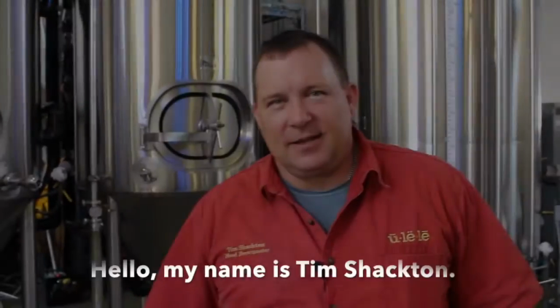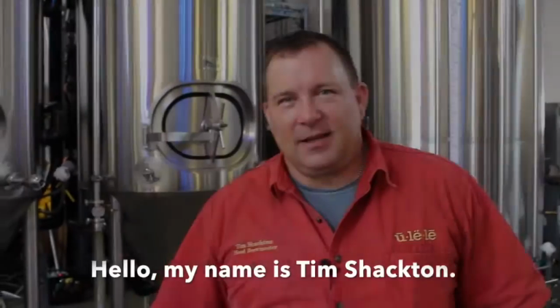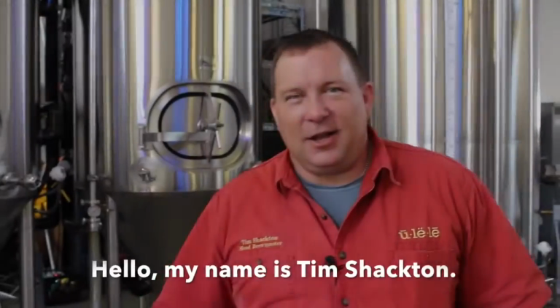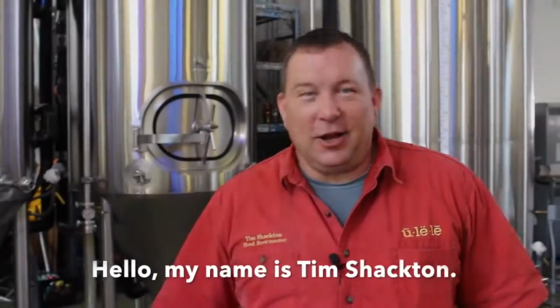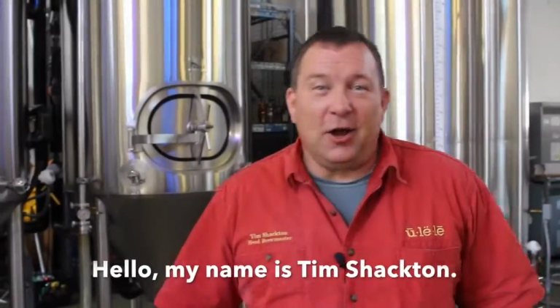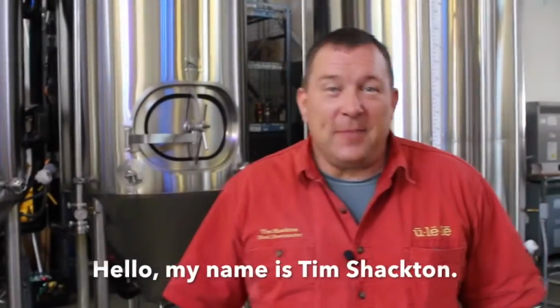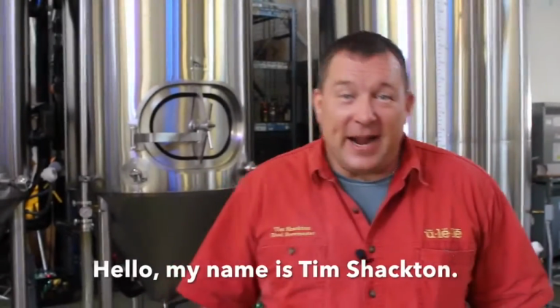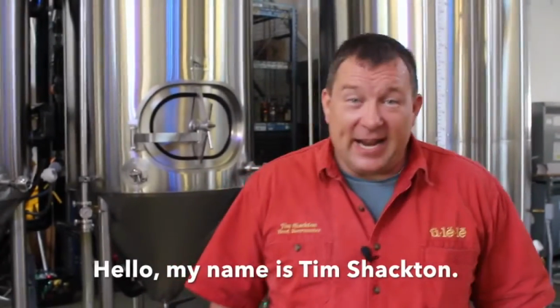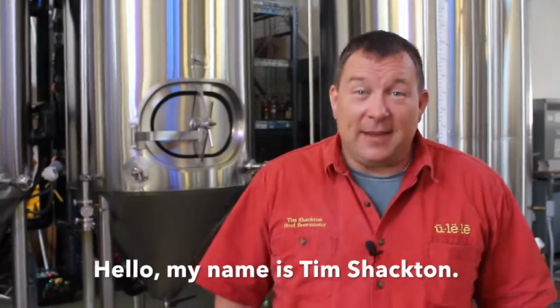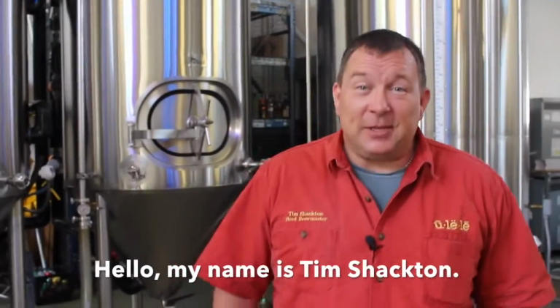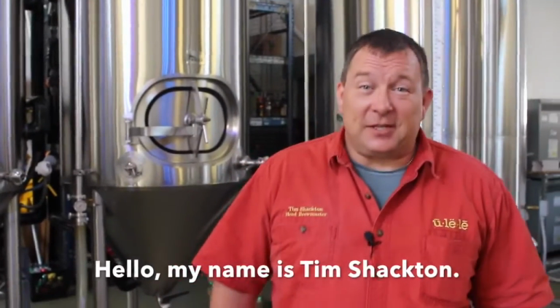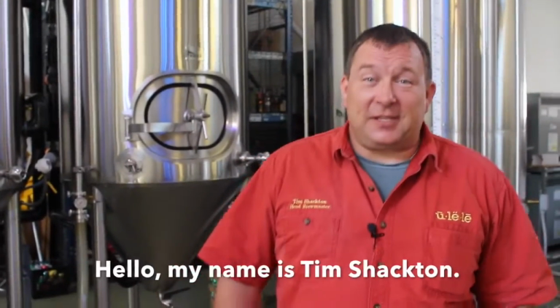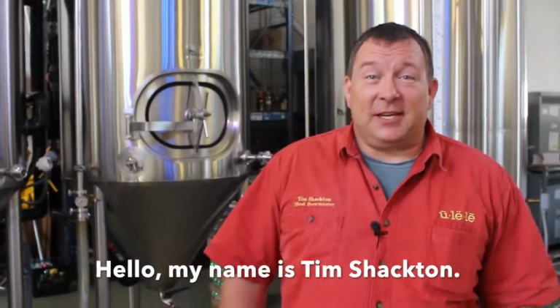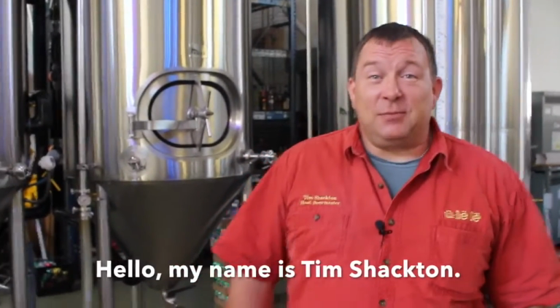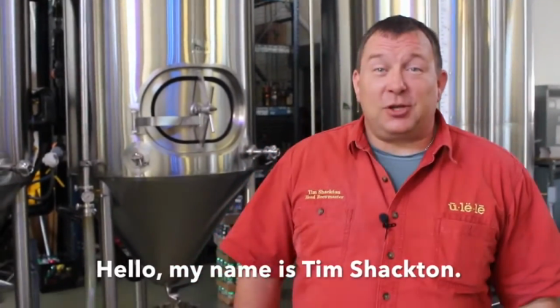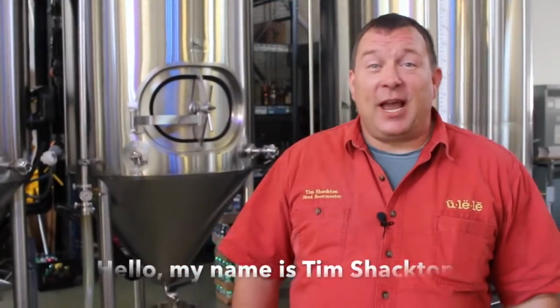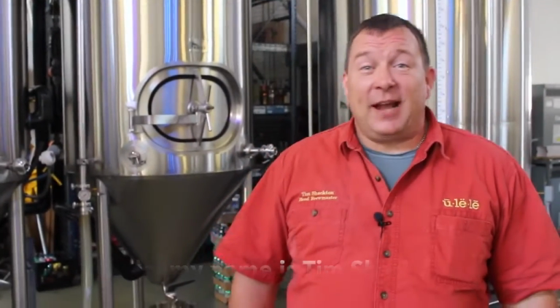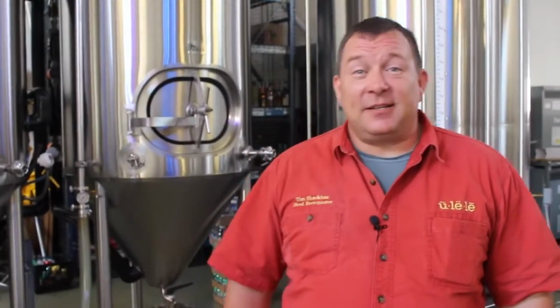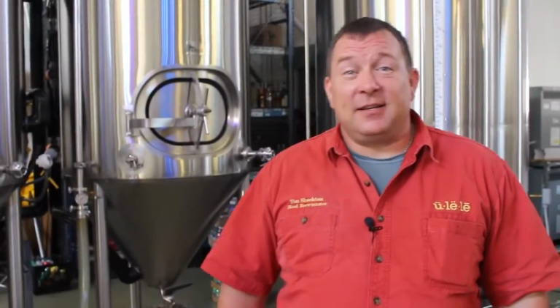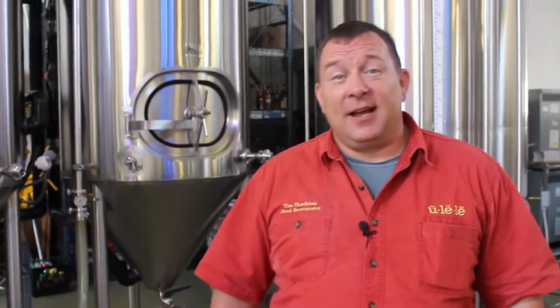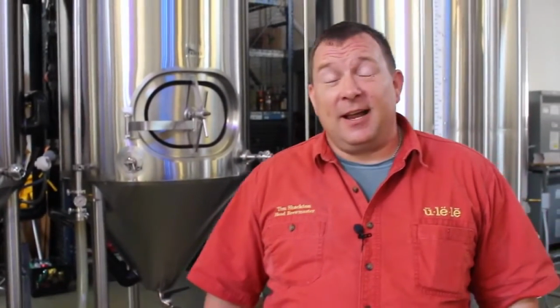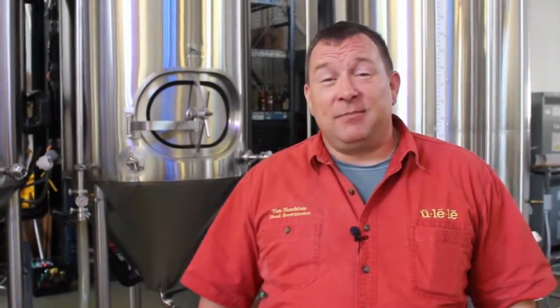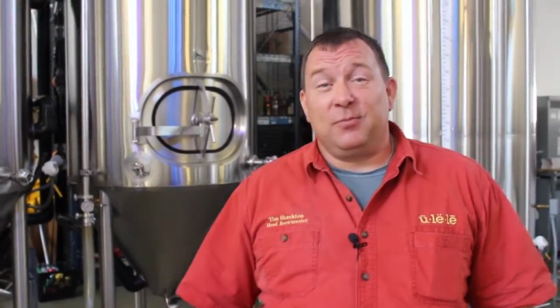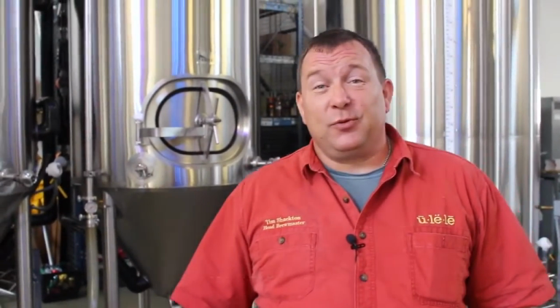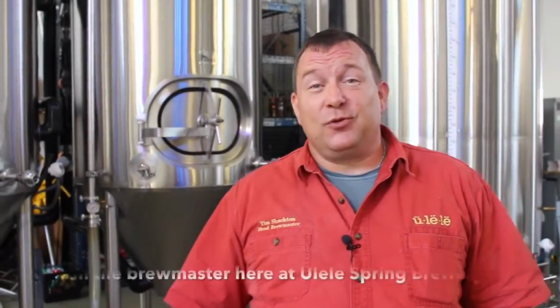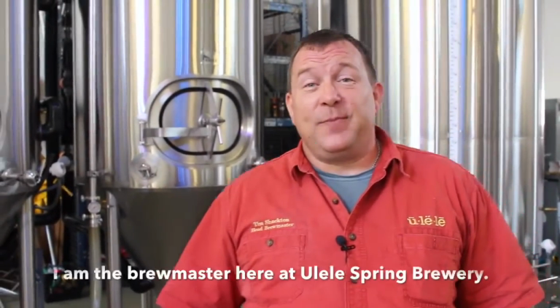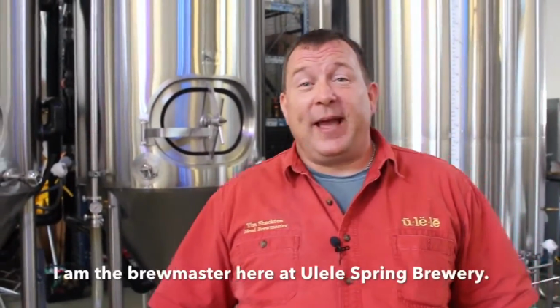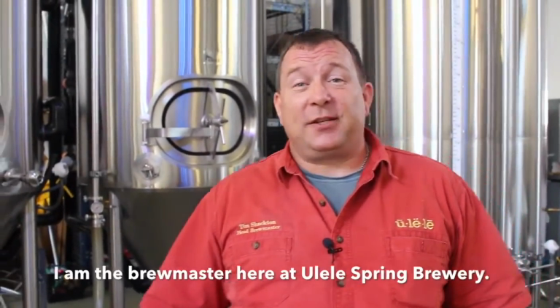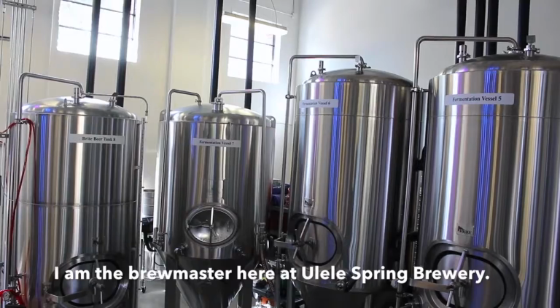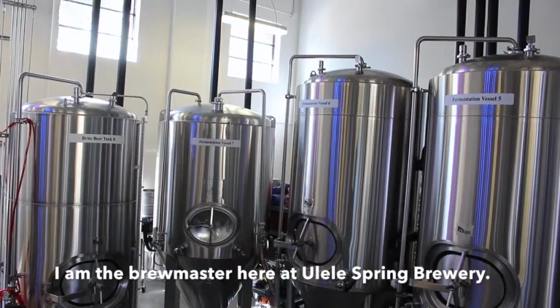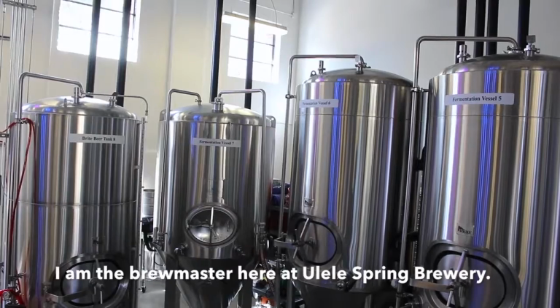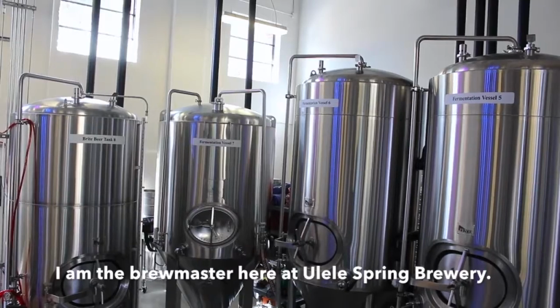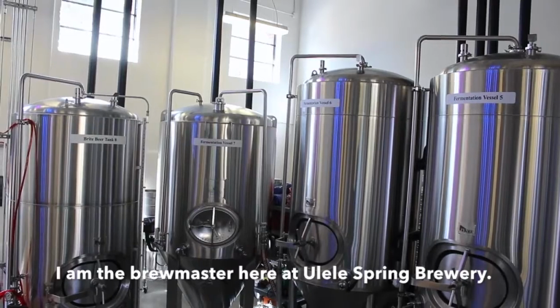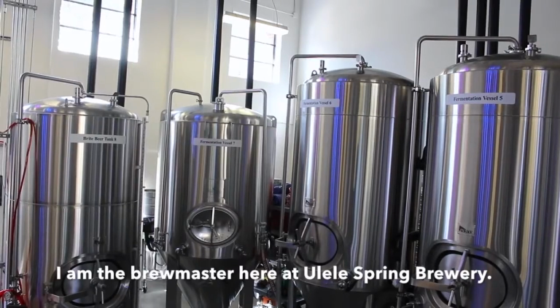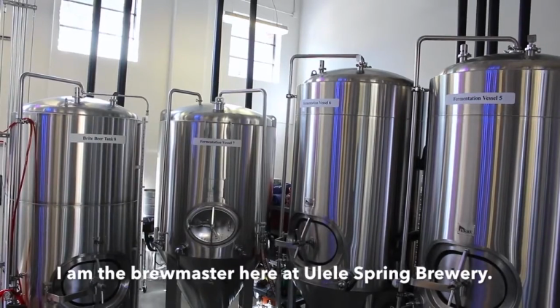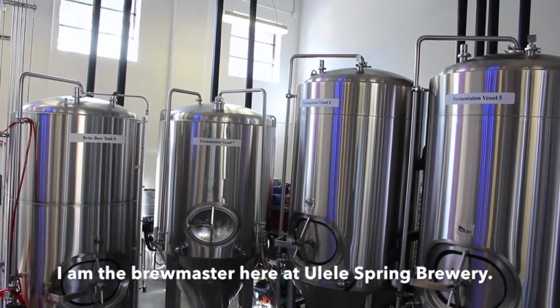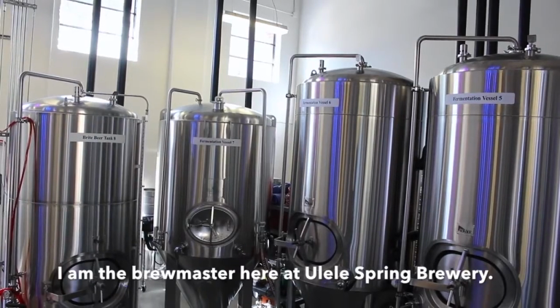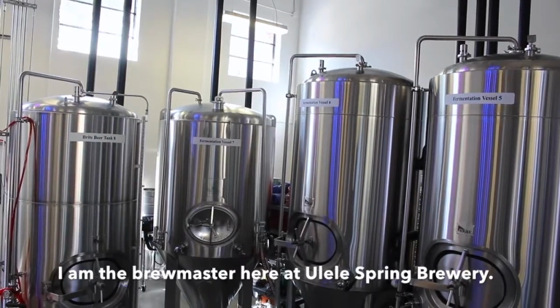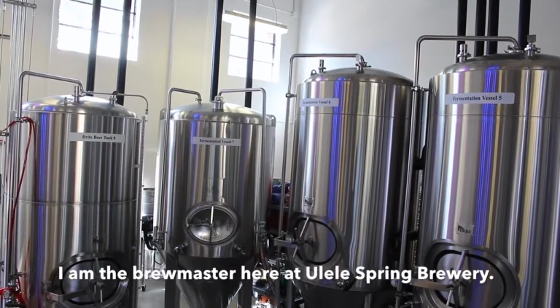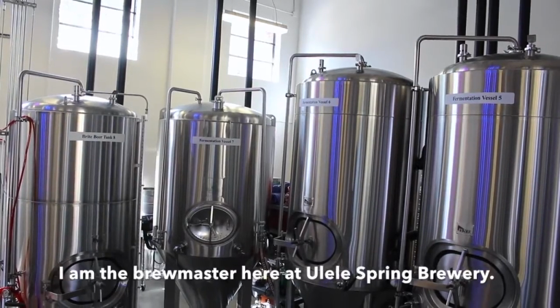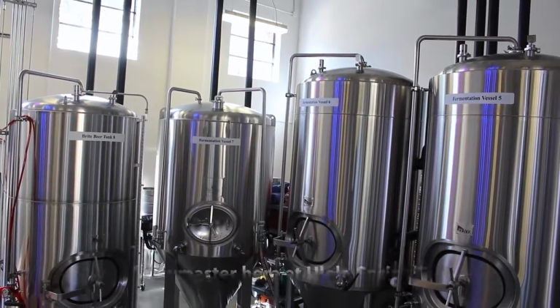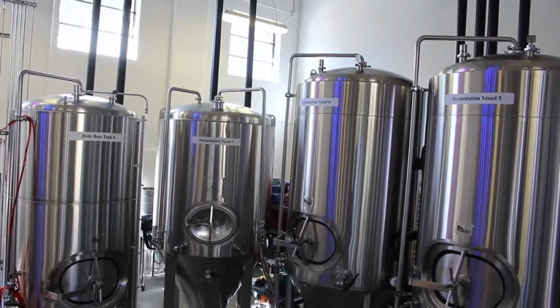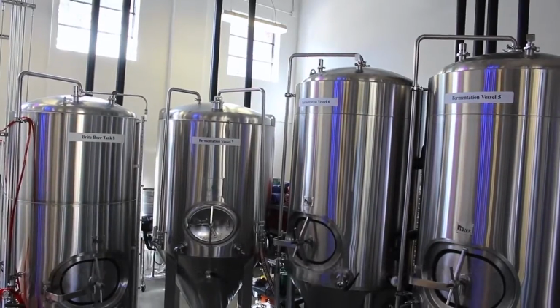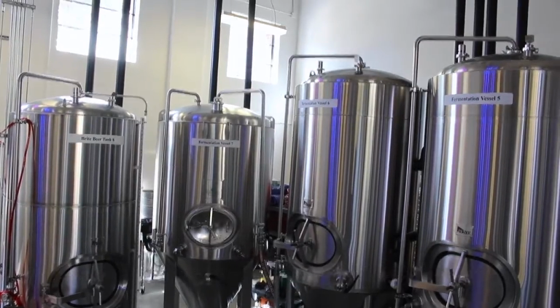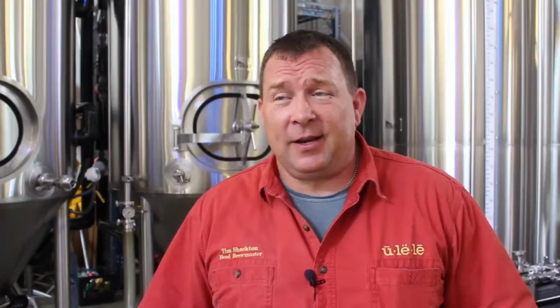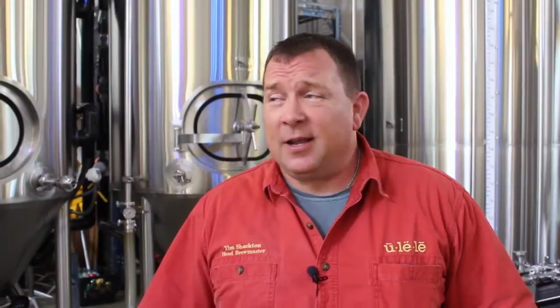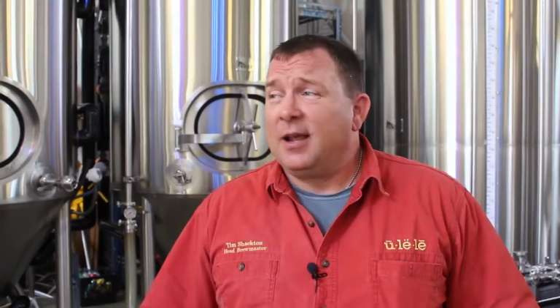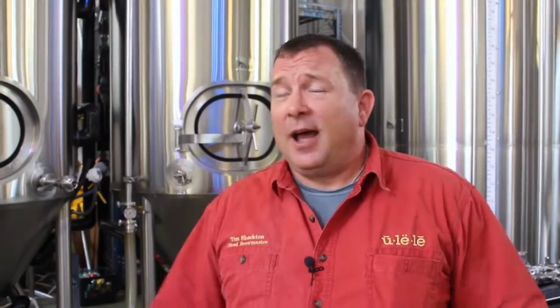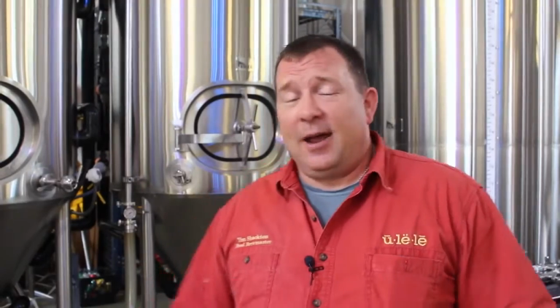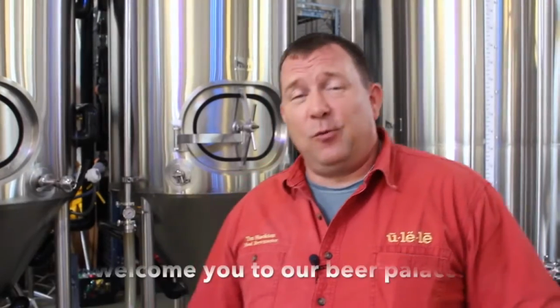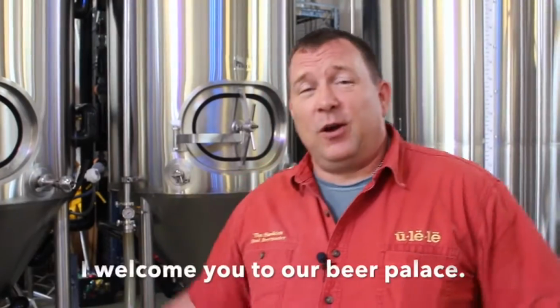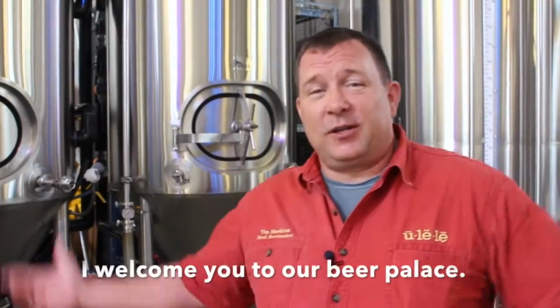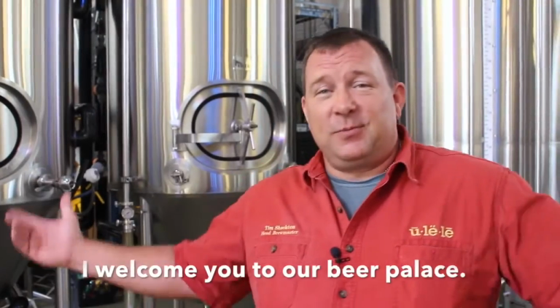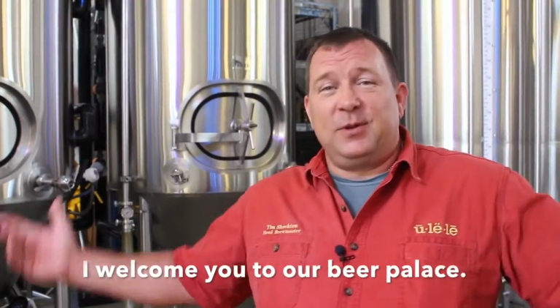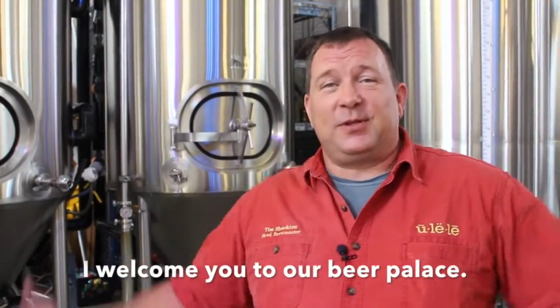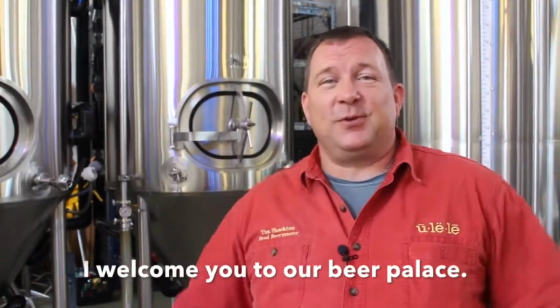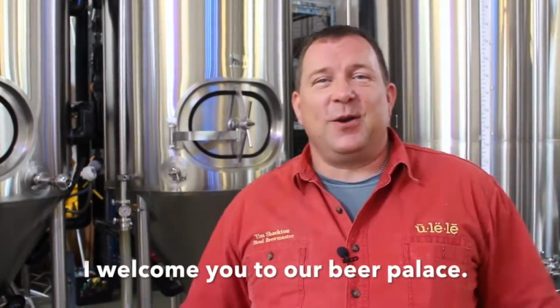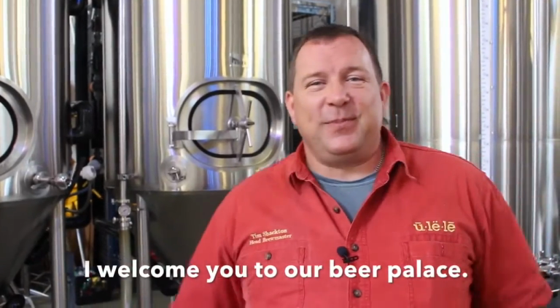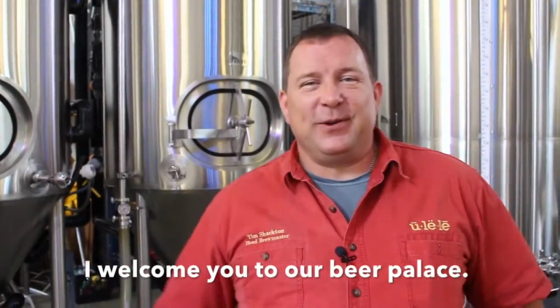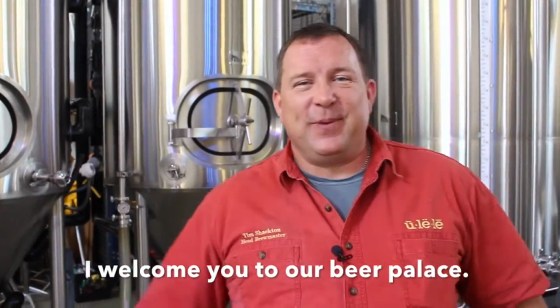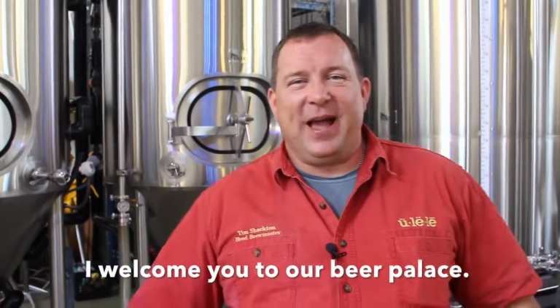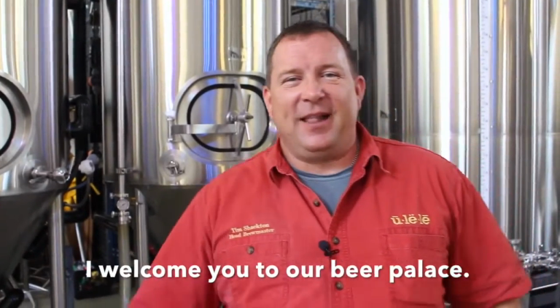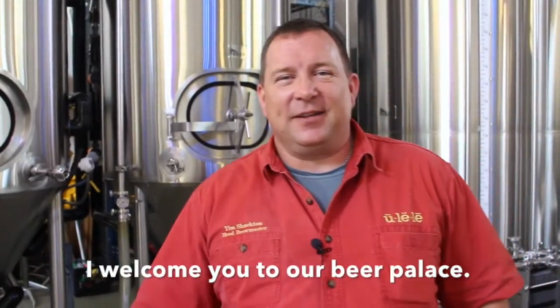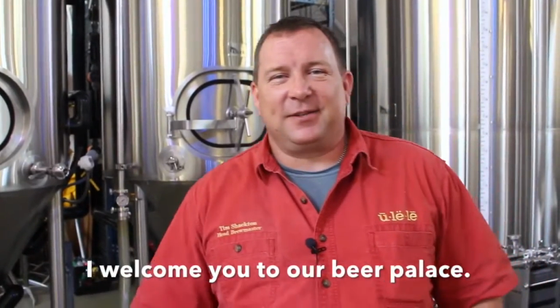Hello, my name is Tim Shackton. I am the brewmaster here at Ulele Spring Brewery. I welcome you to our beer palace.